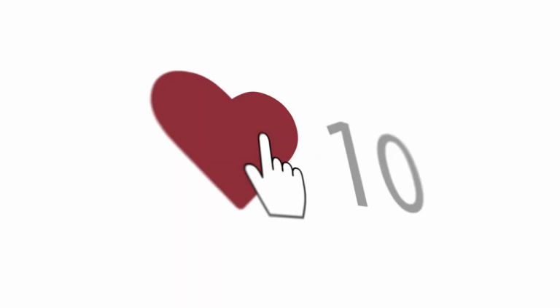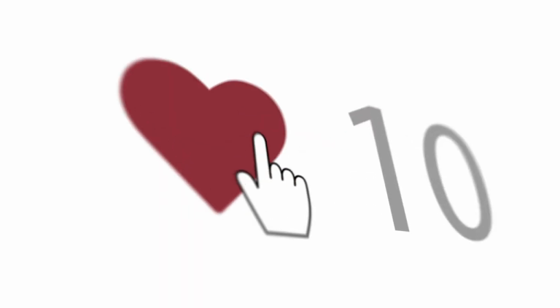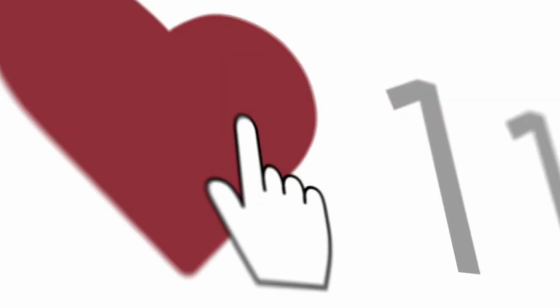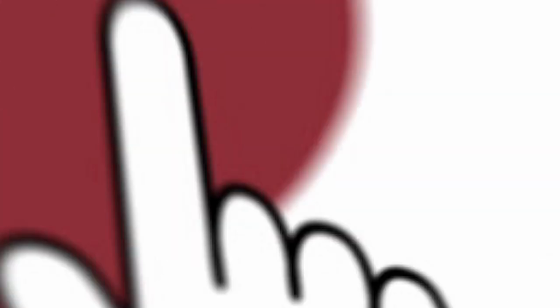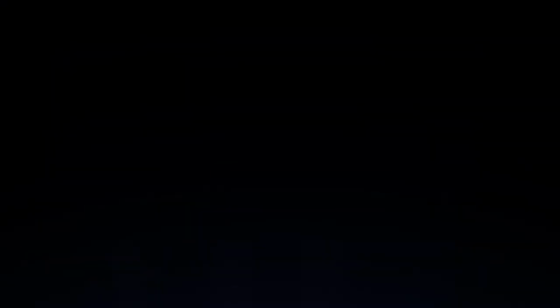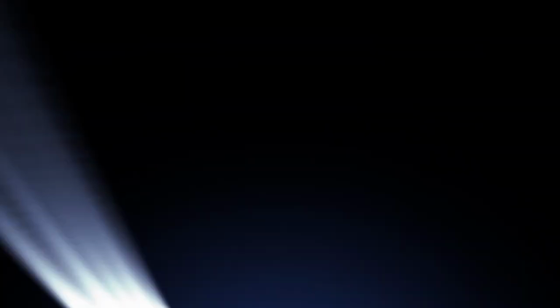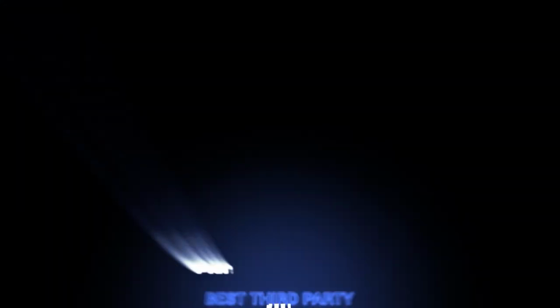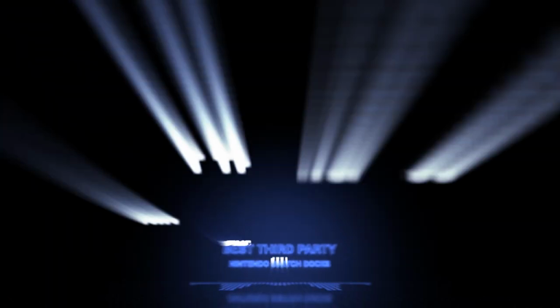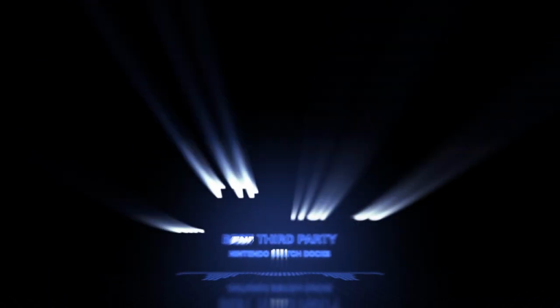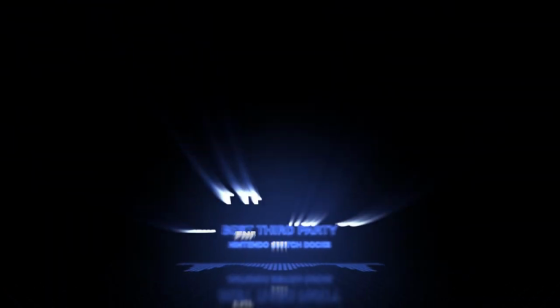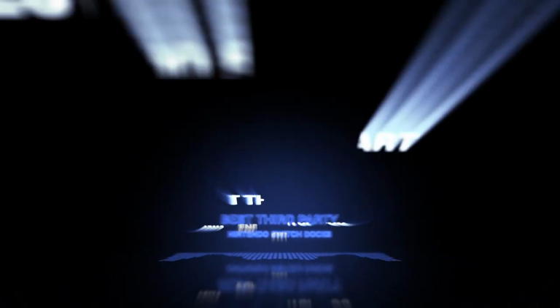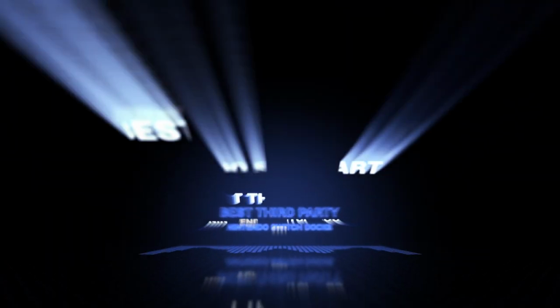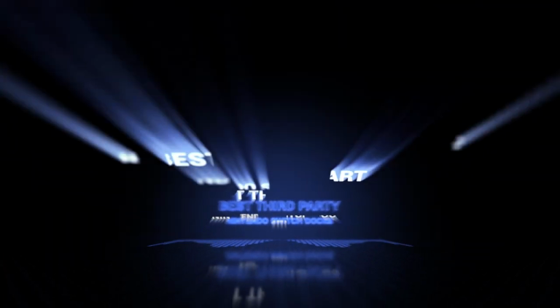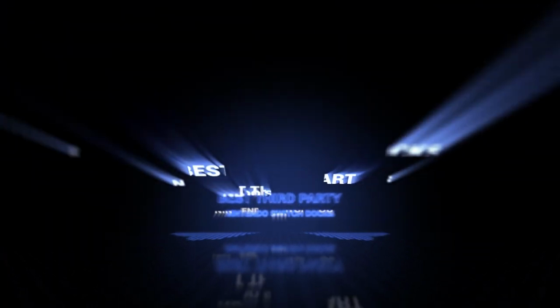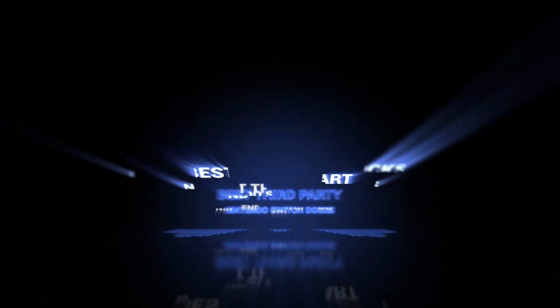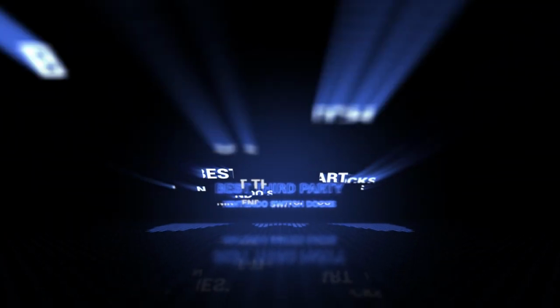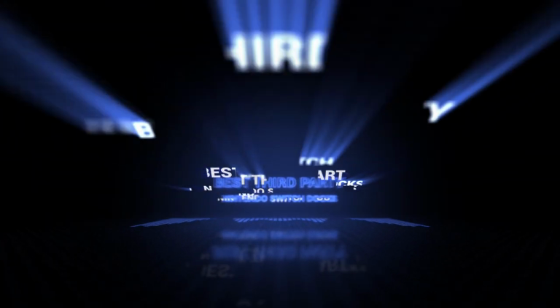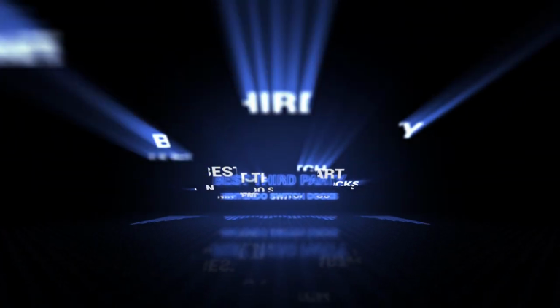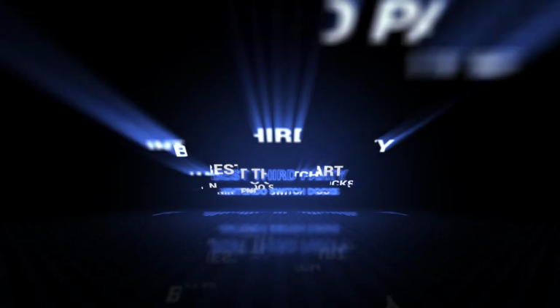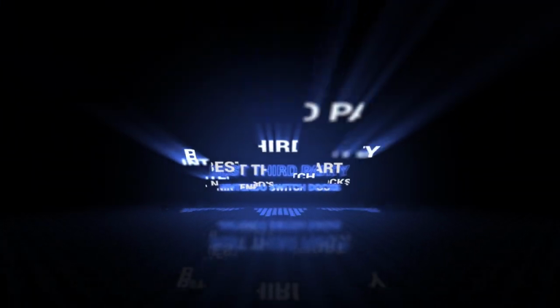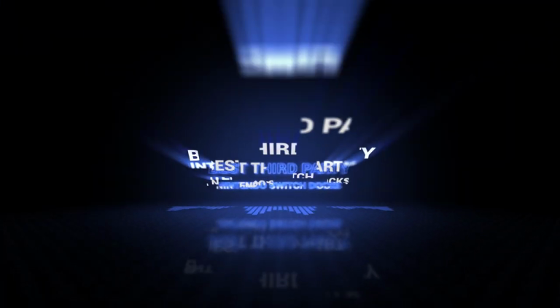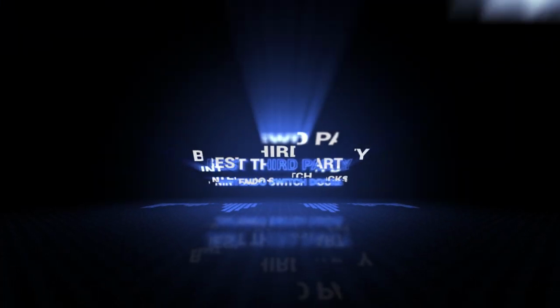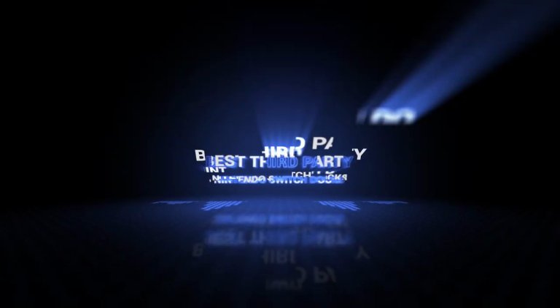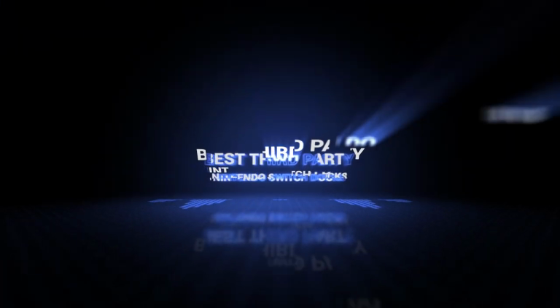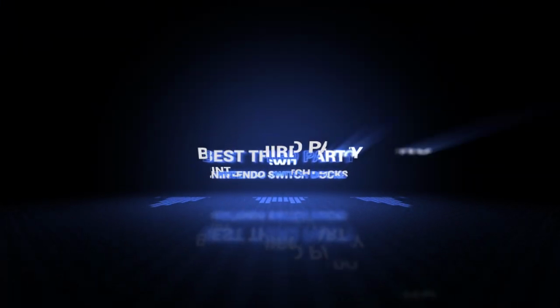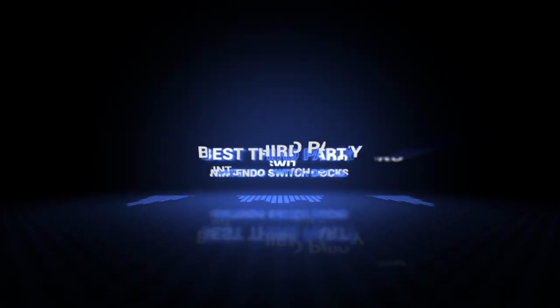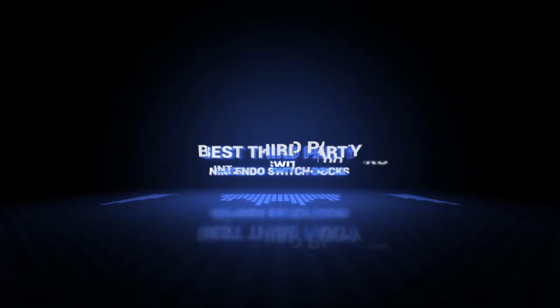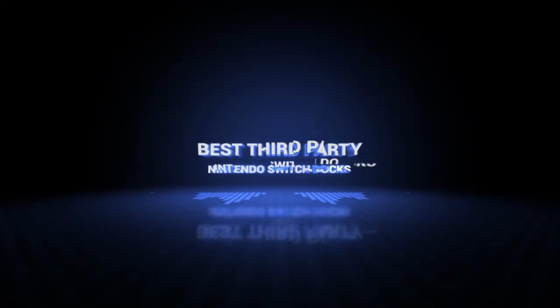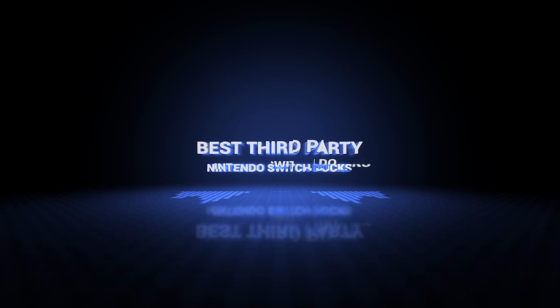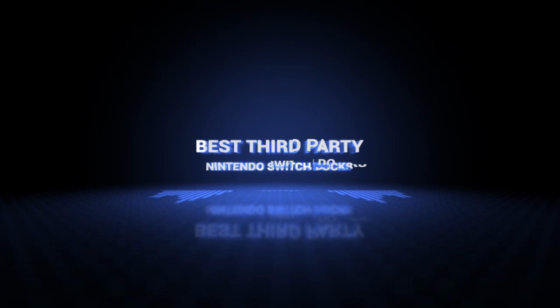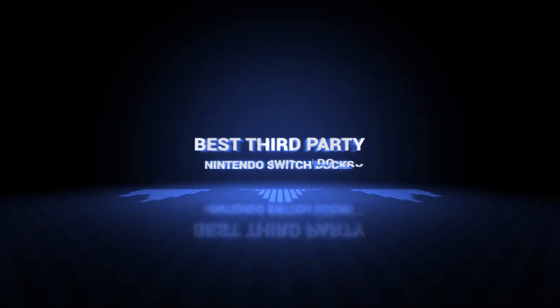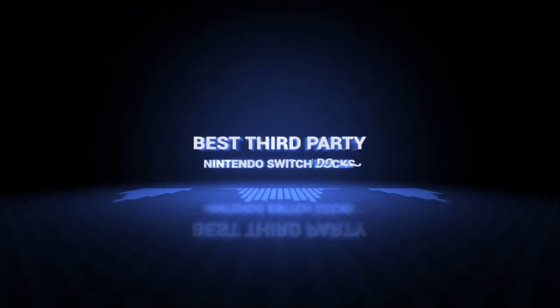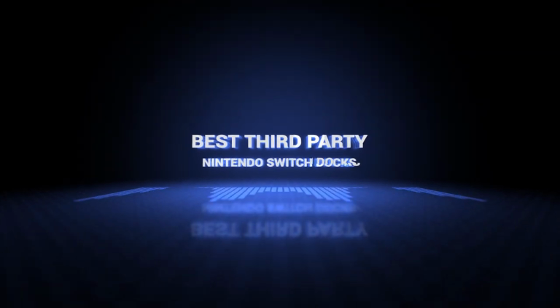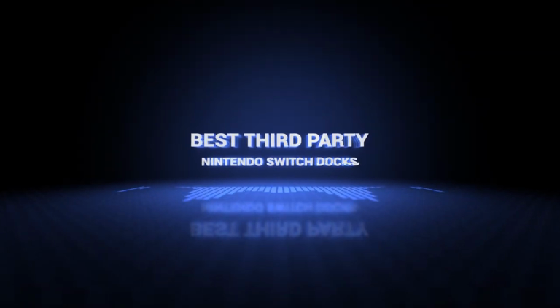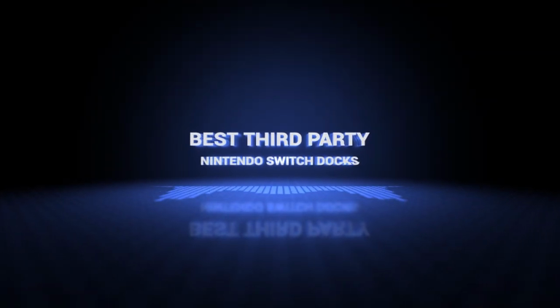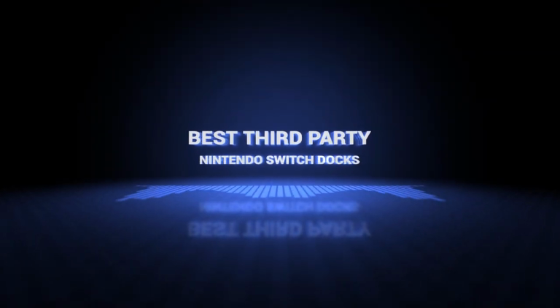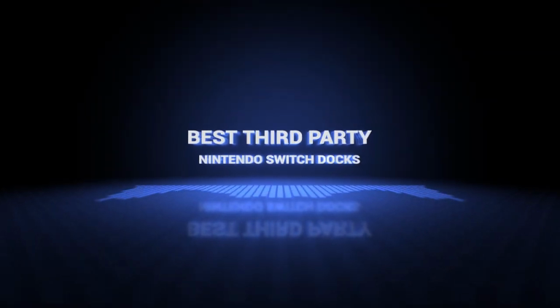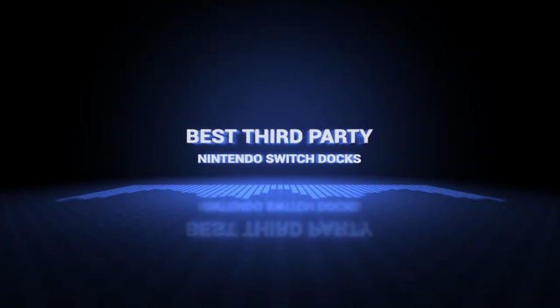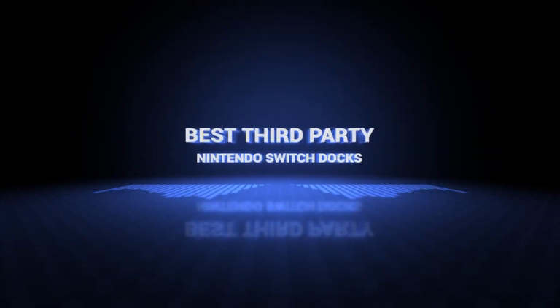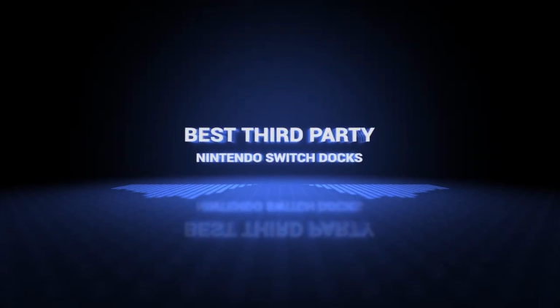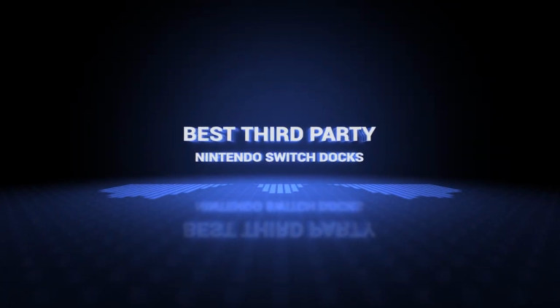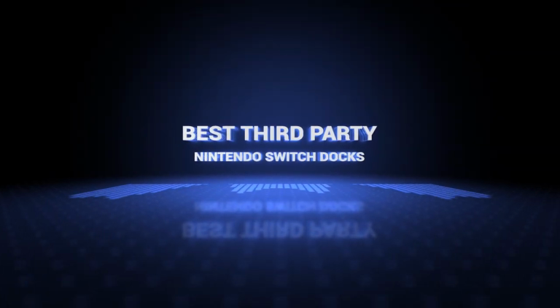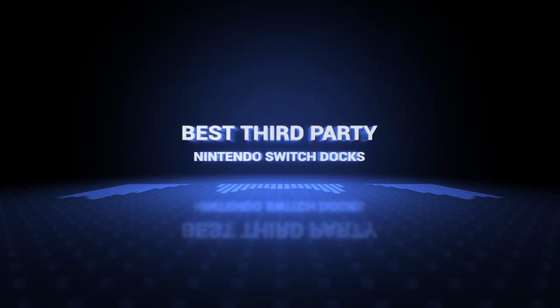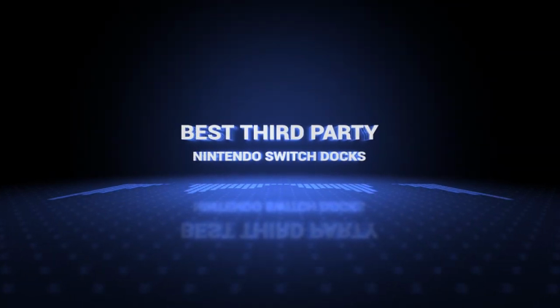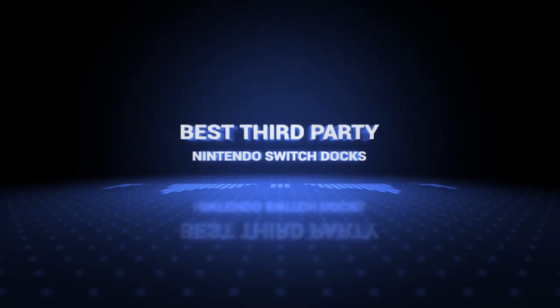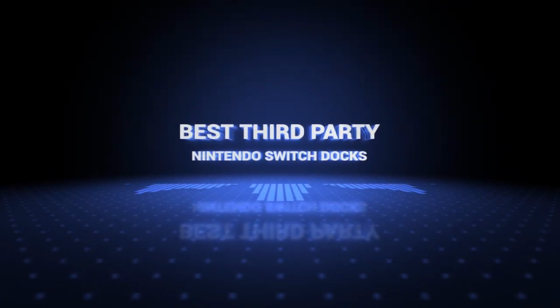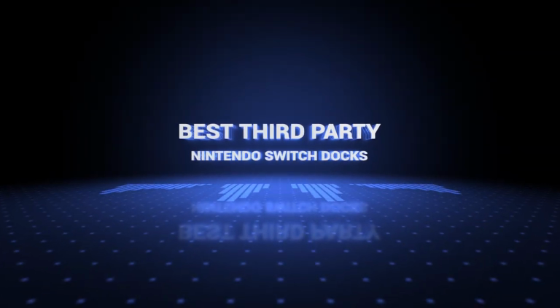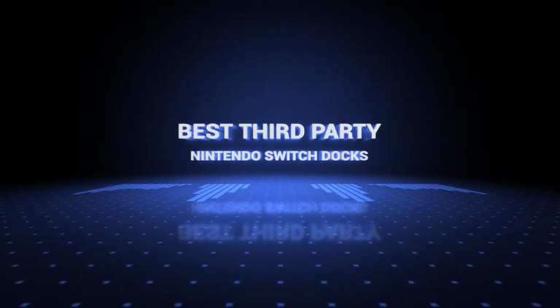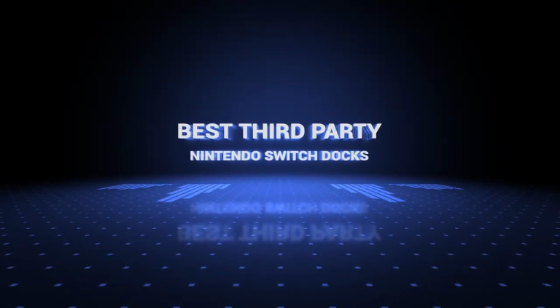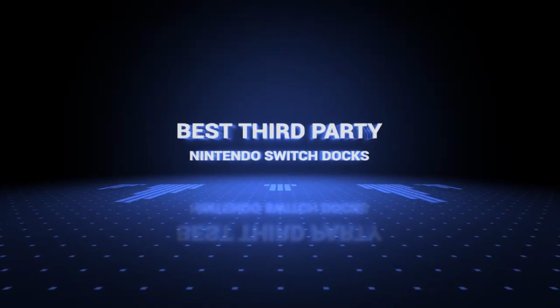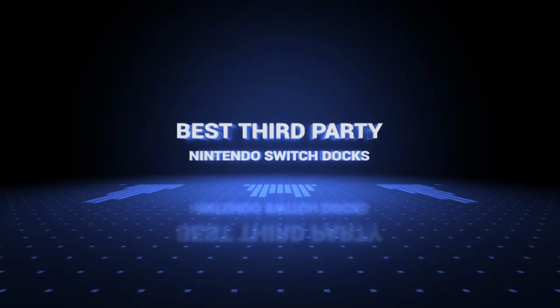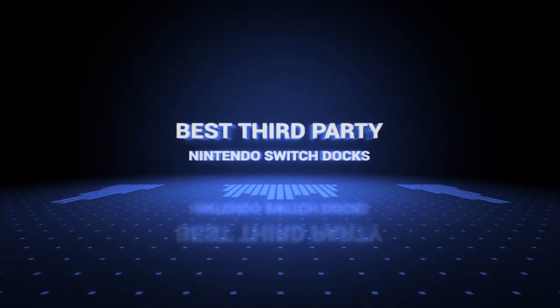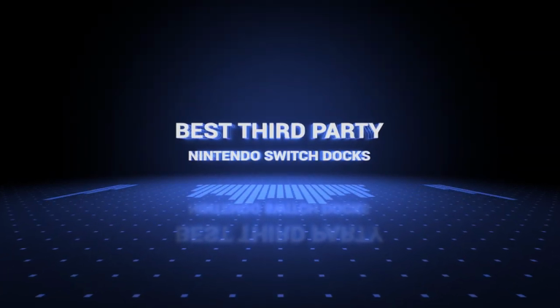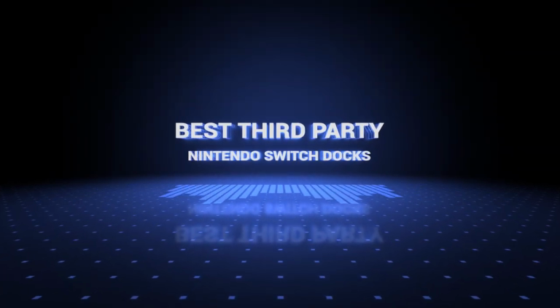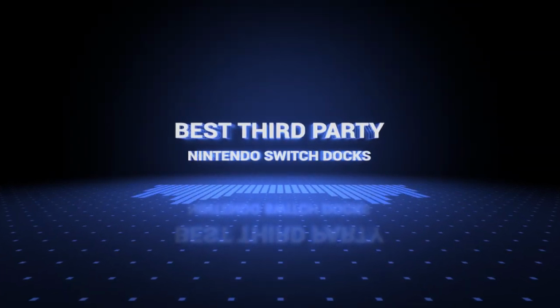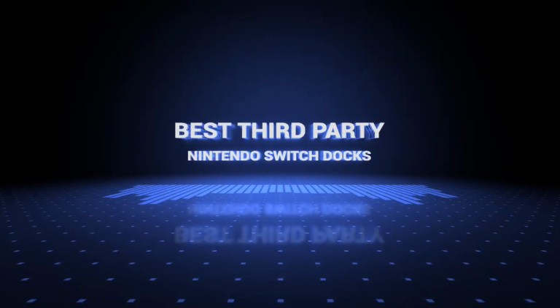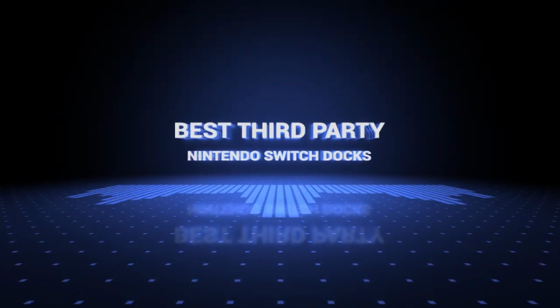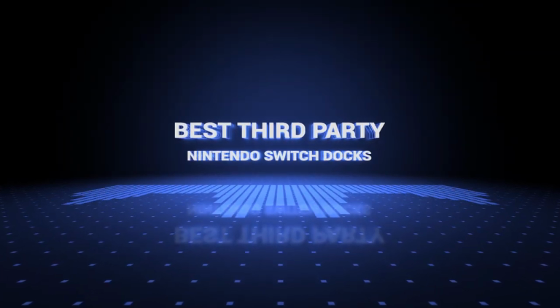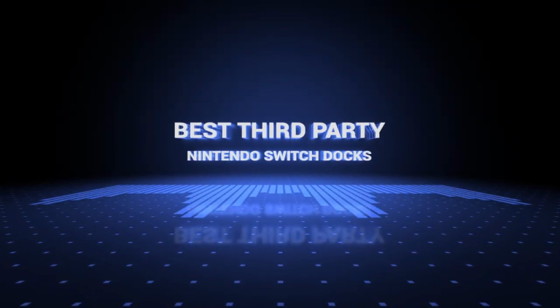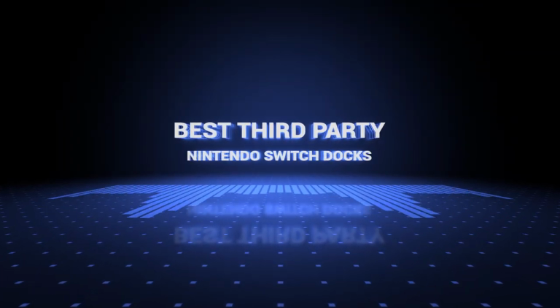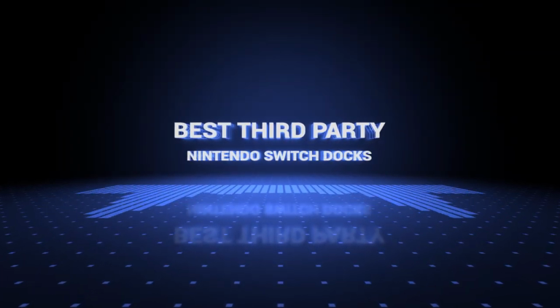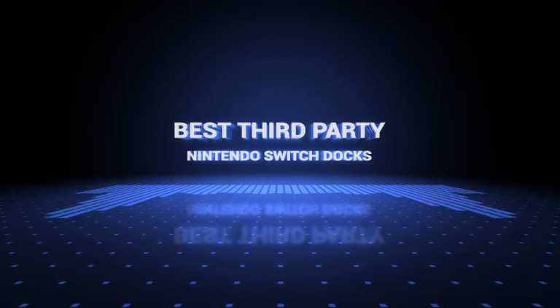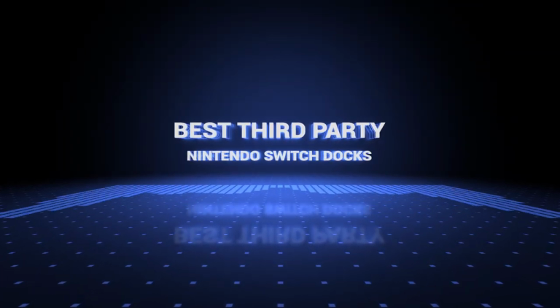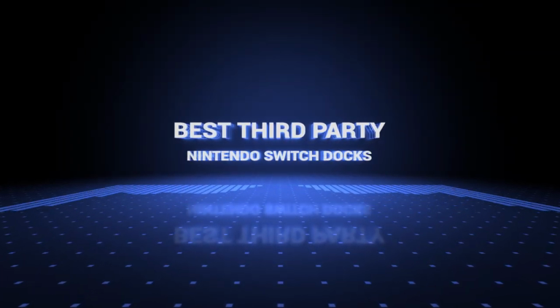Okay so without further ado, this is our pick of the best third party Nintendo Switch docks on the market right now.